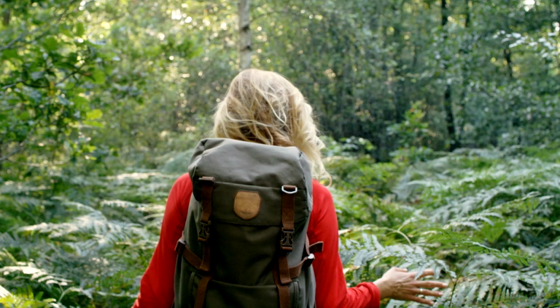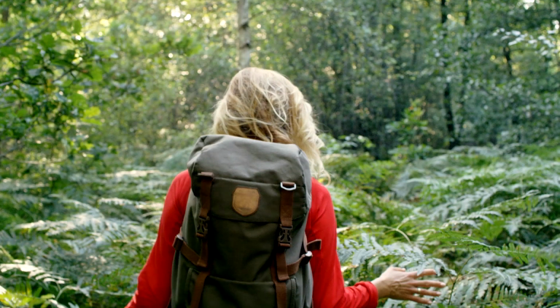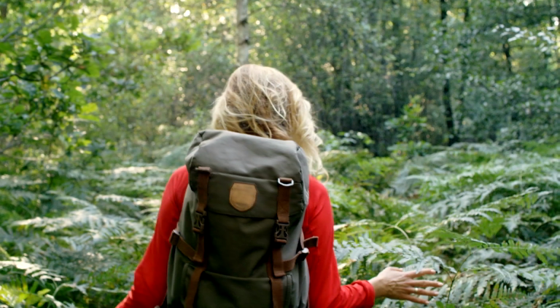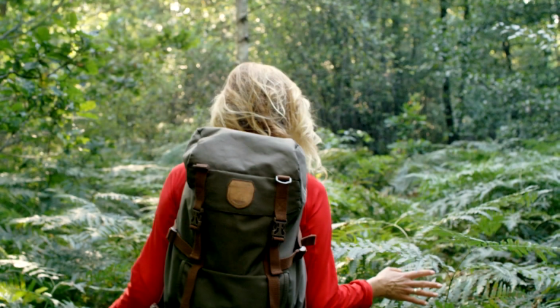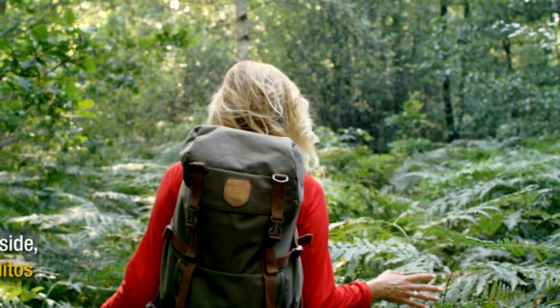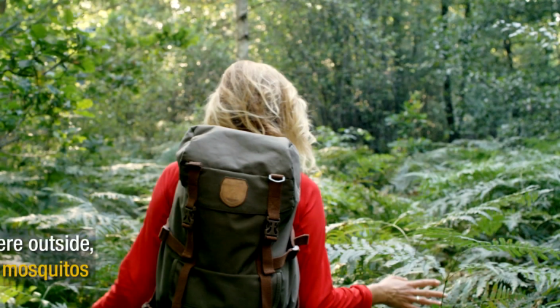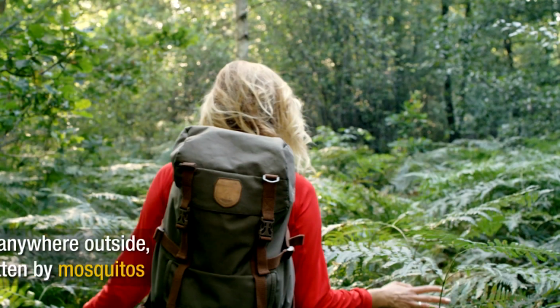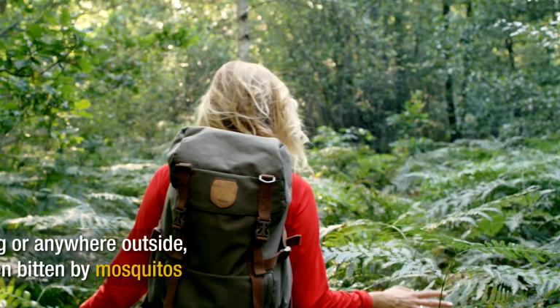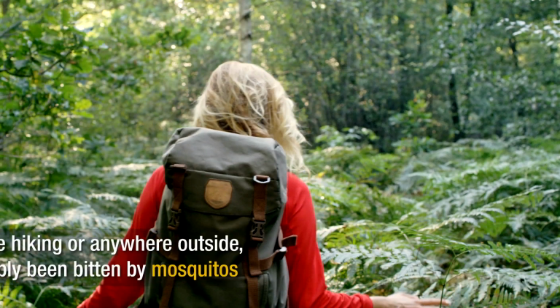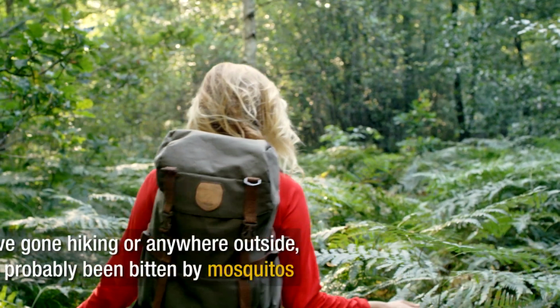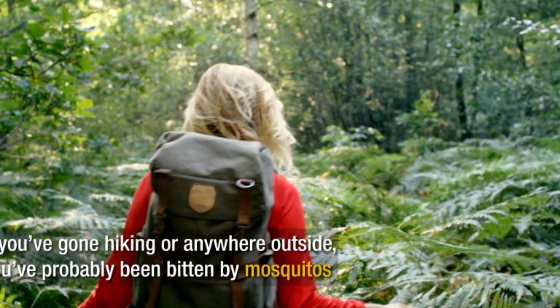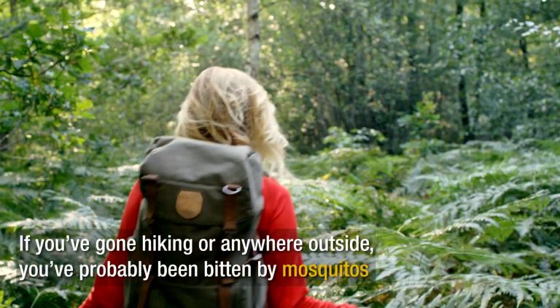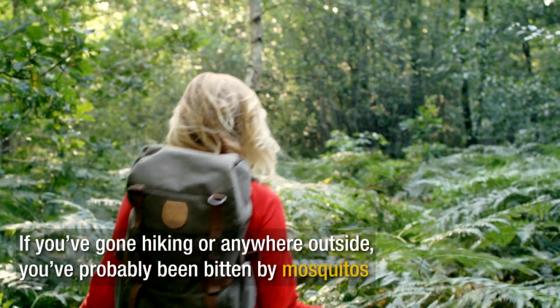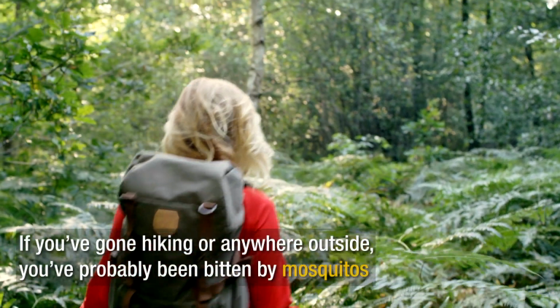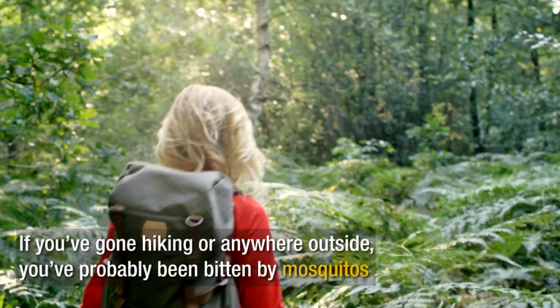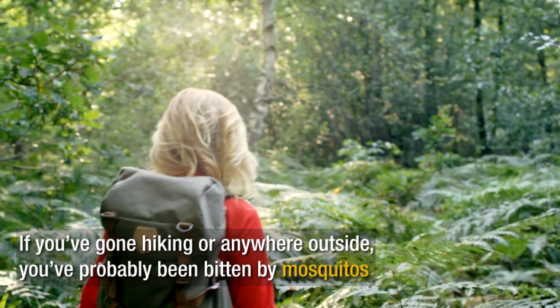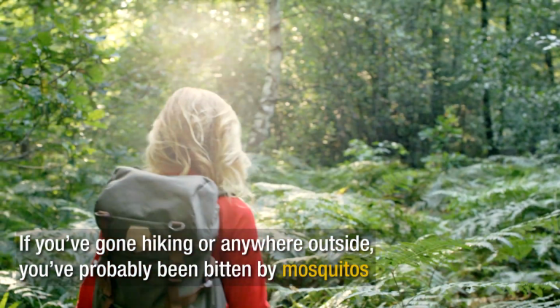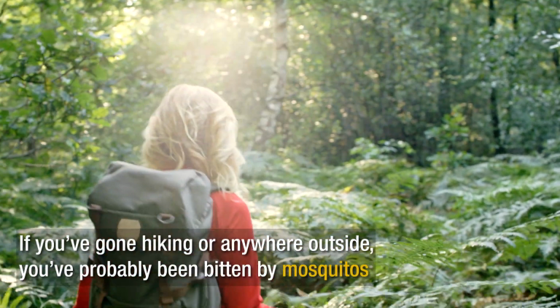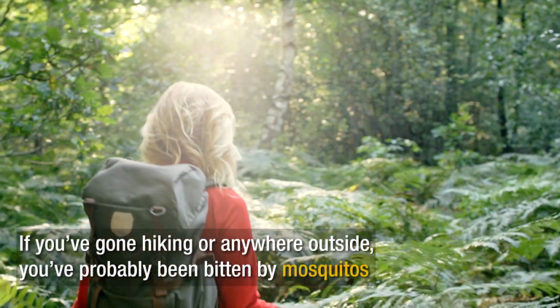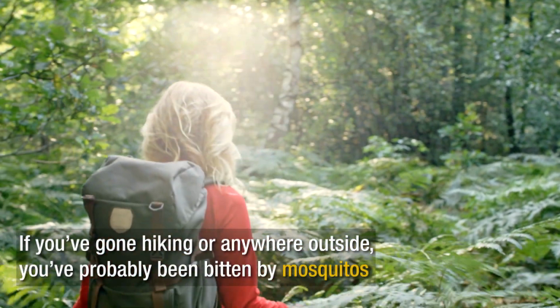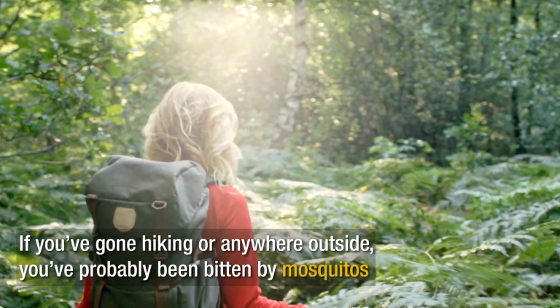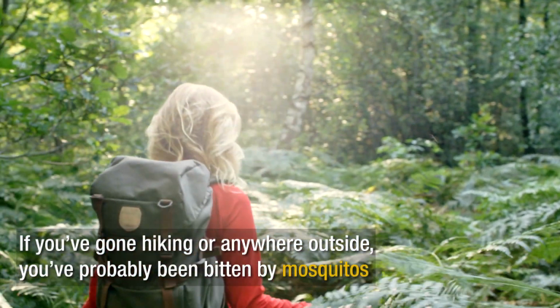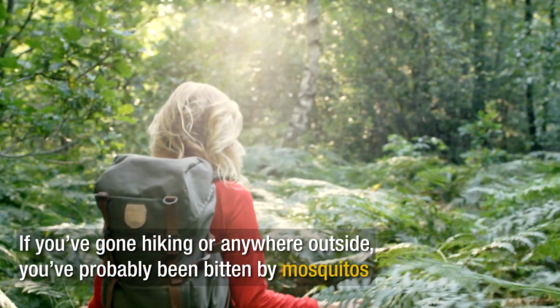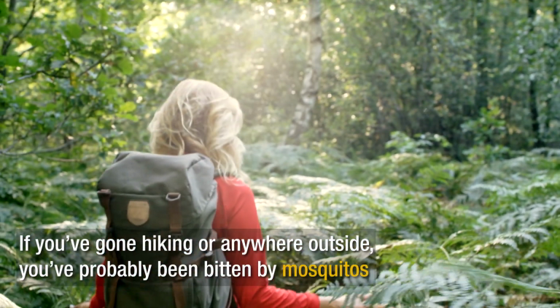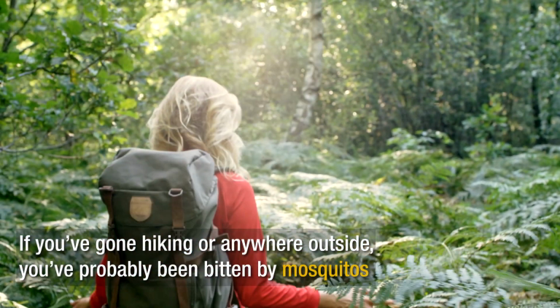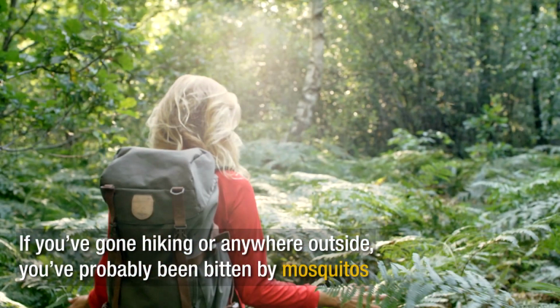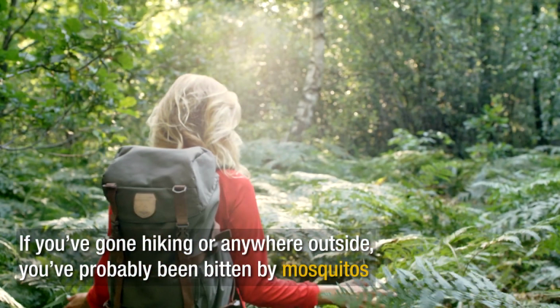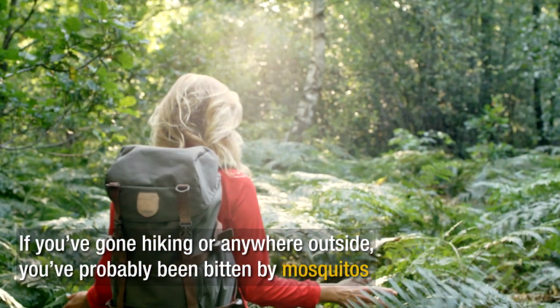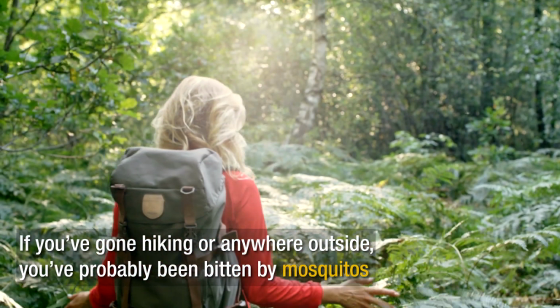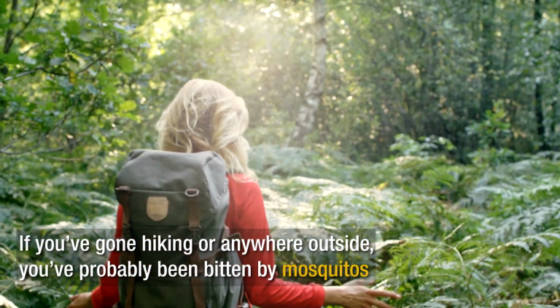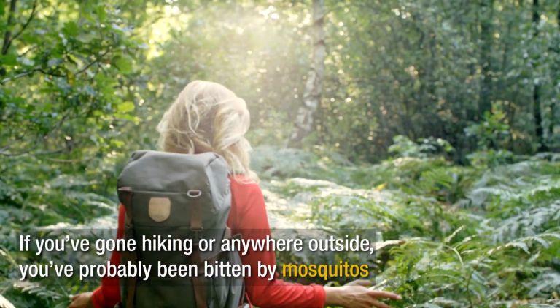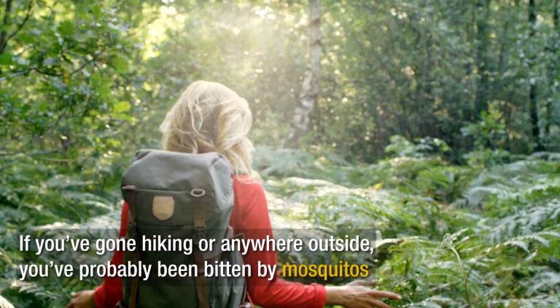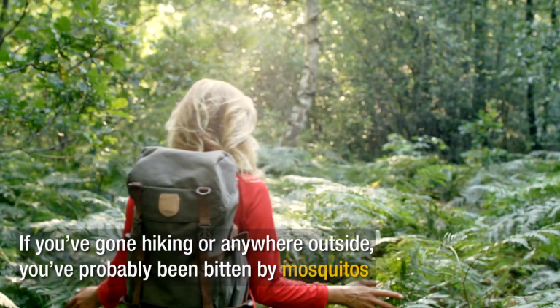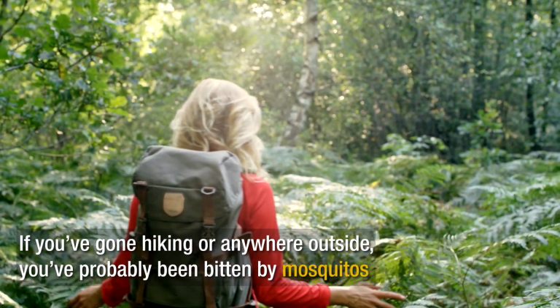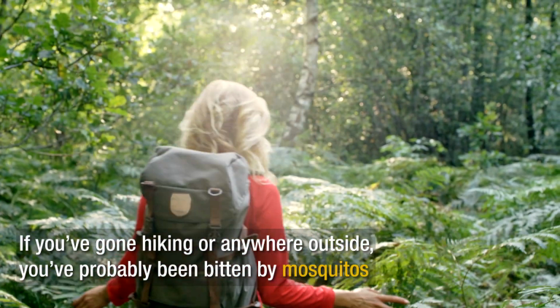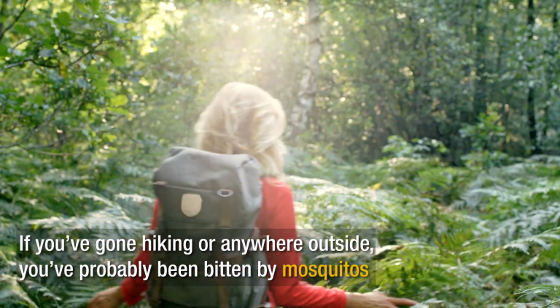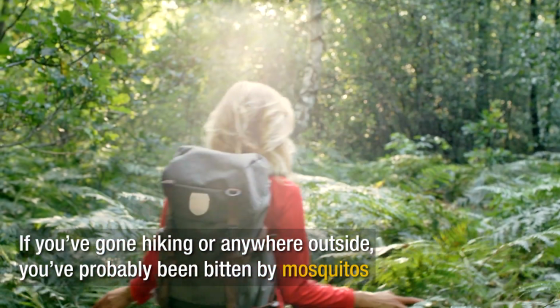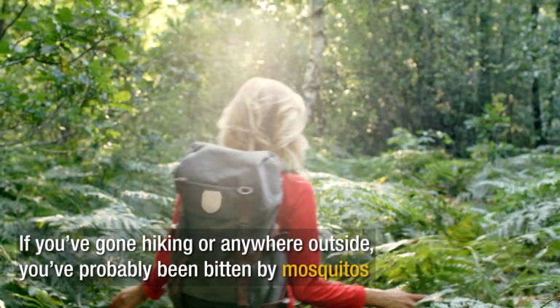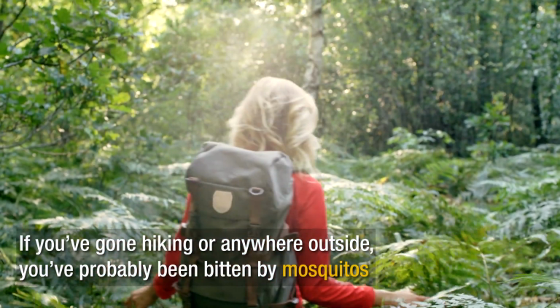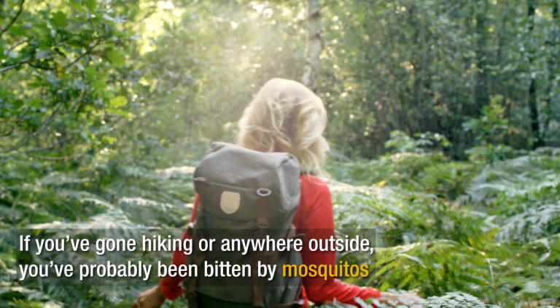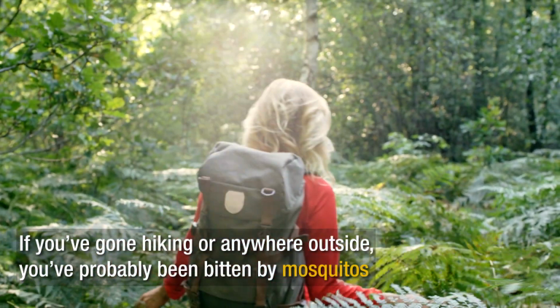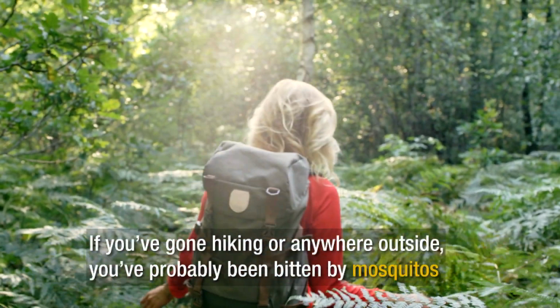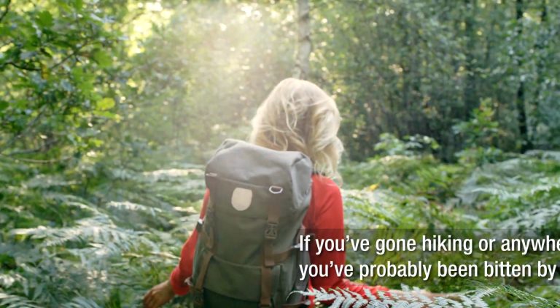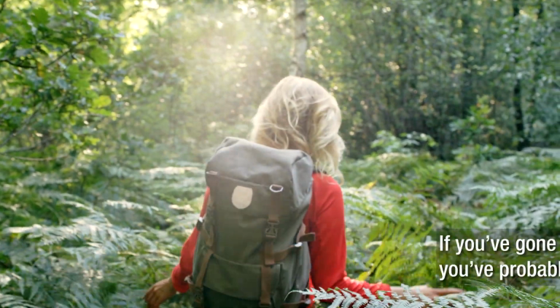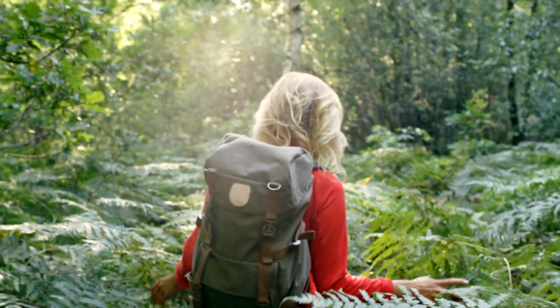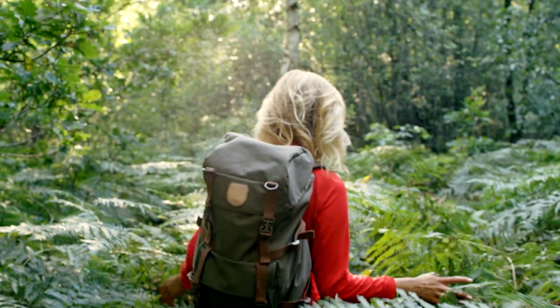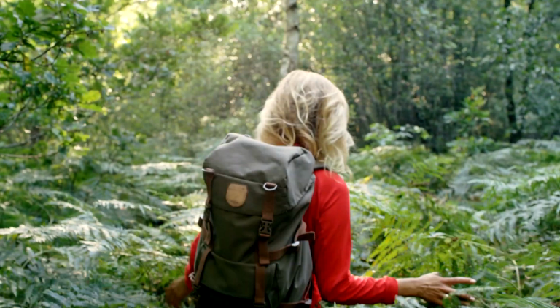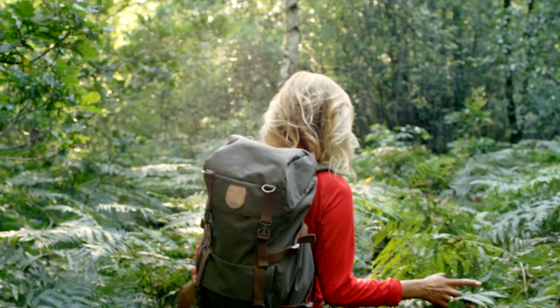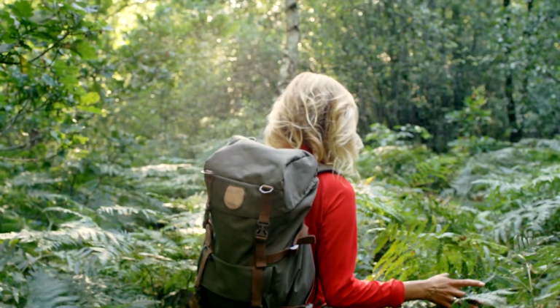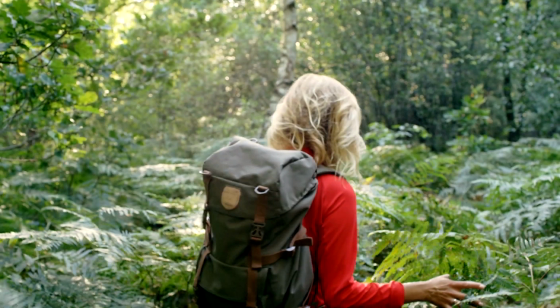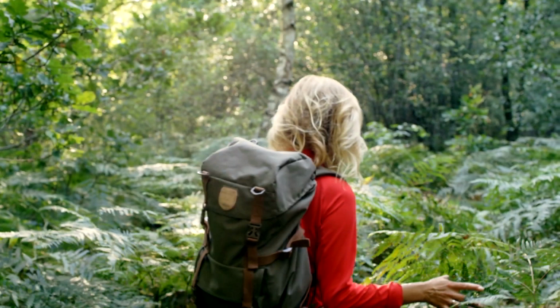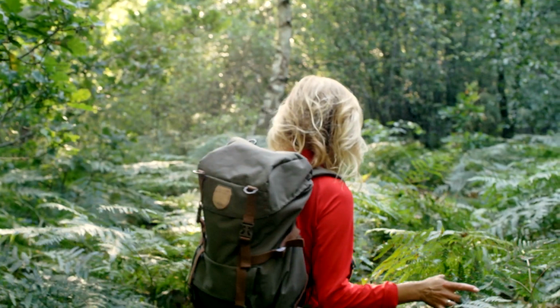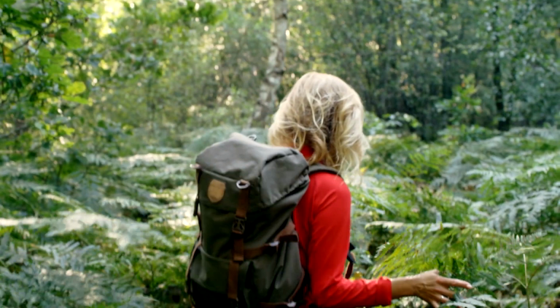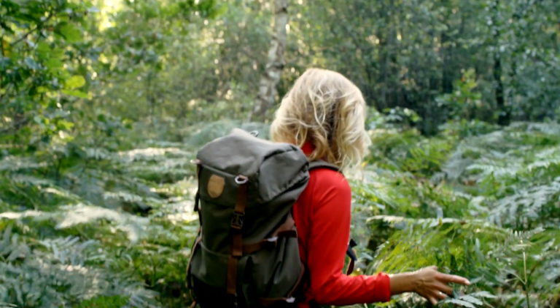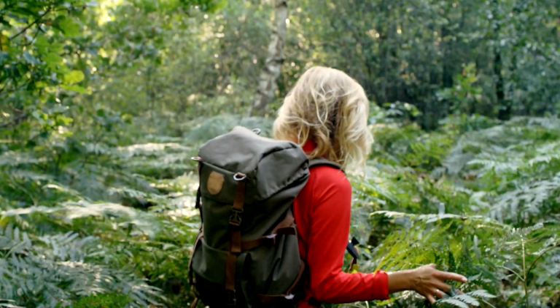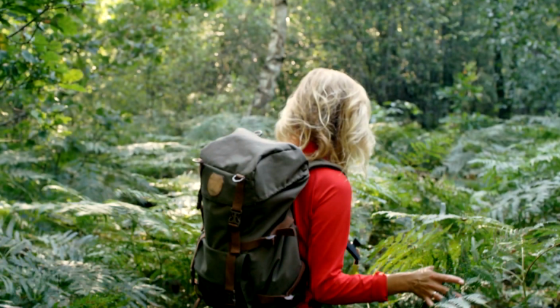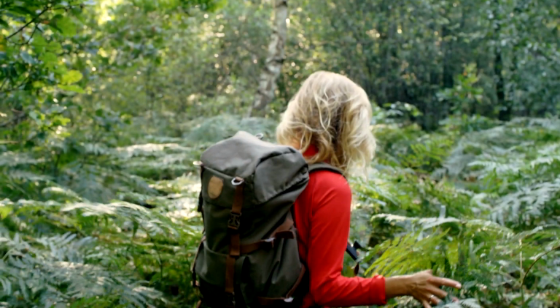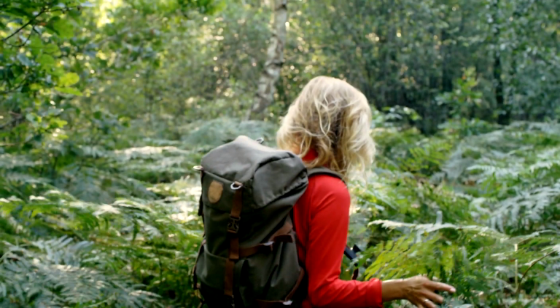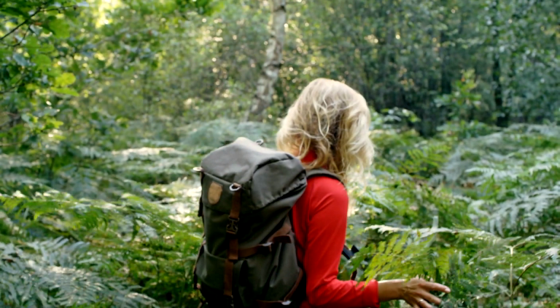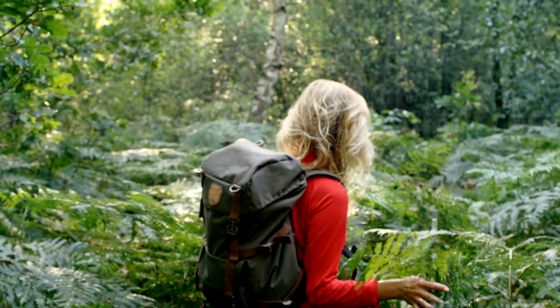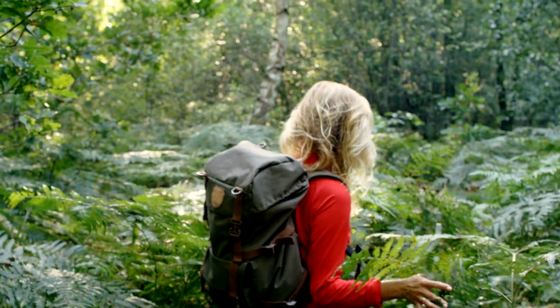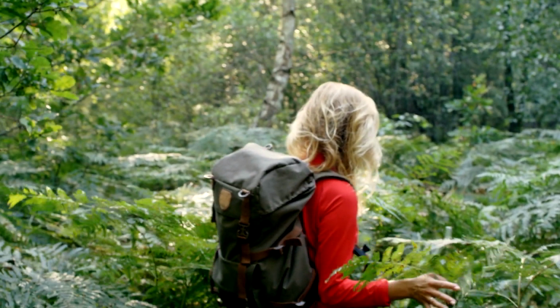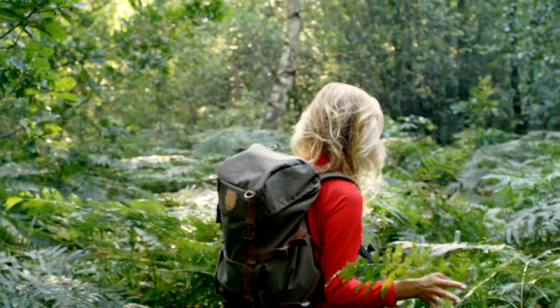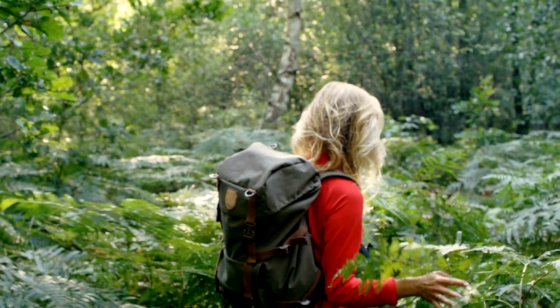Whenever you've gone hiking or gone anywhere outside, especially when it's warm and muggy outside, you're going to get bitten by mosquitoes.